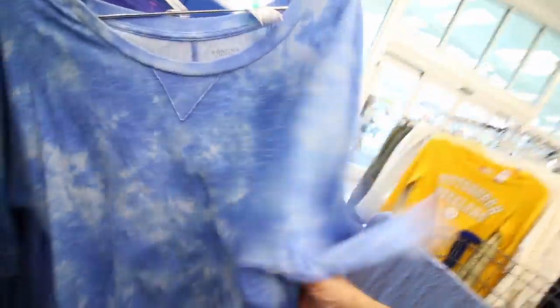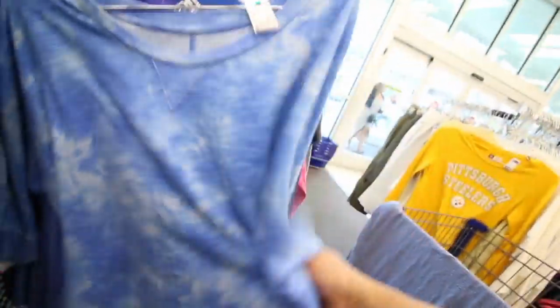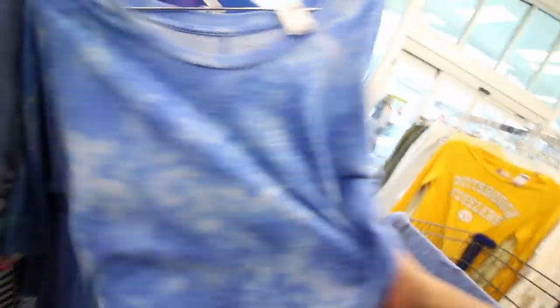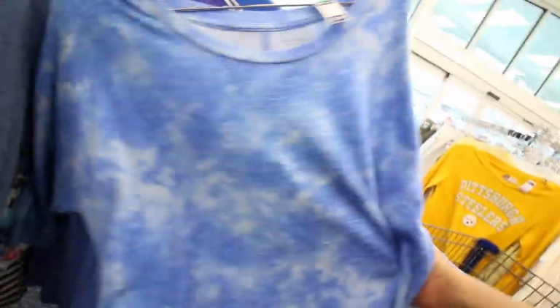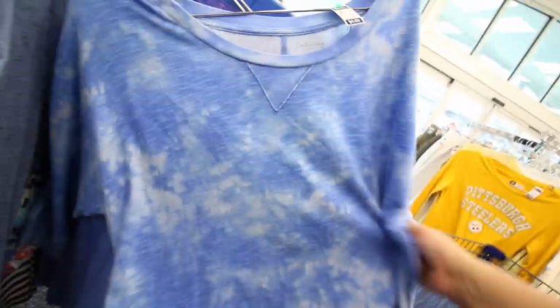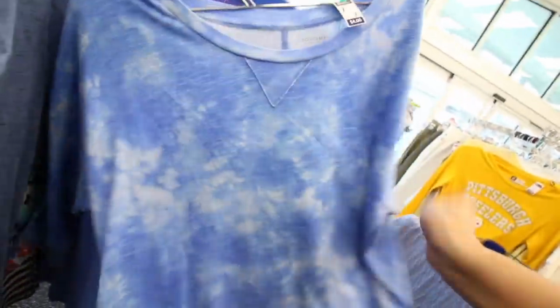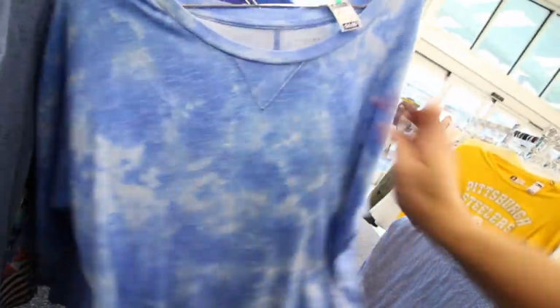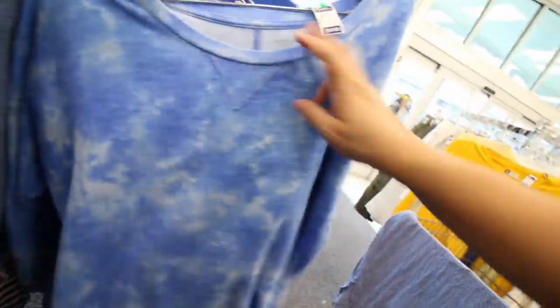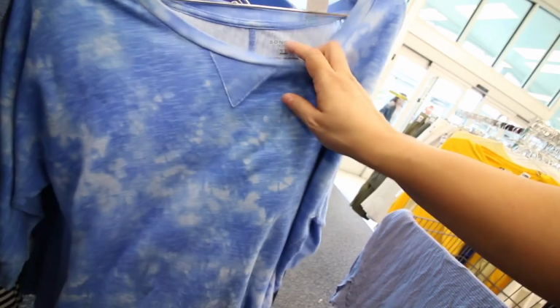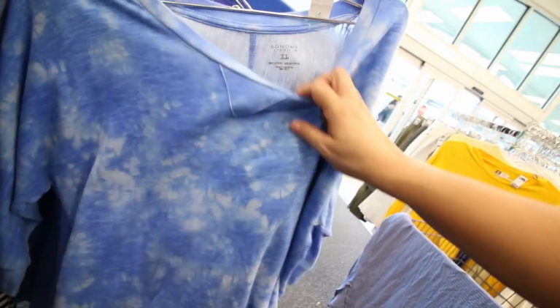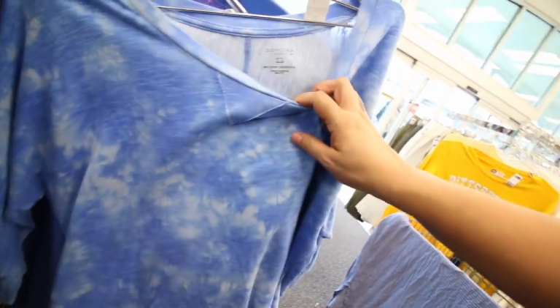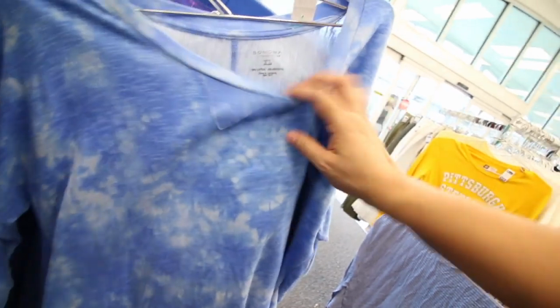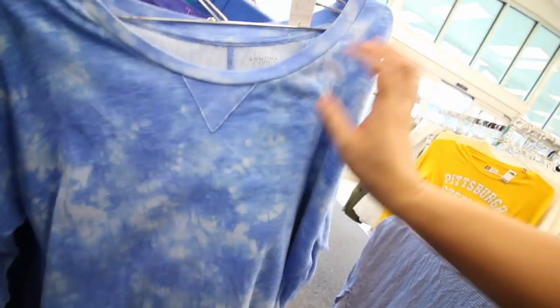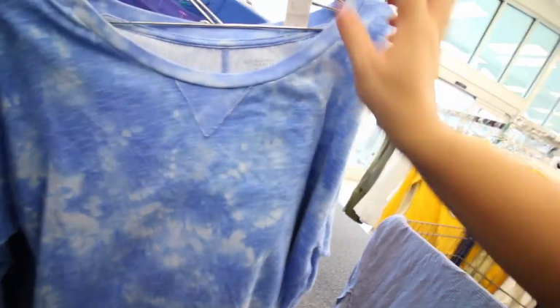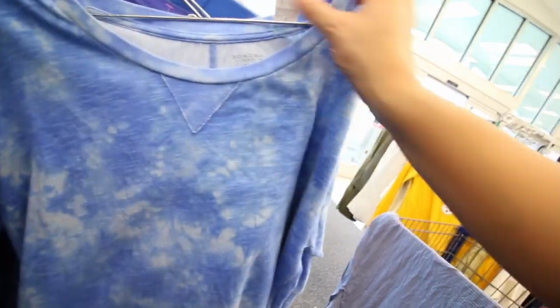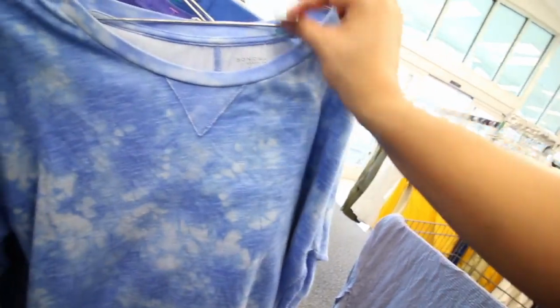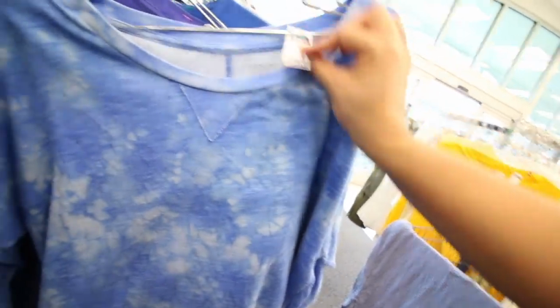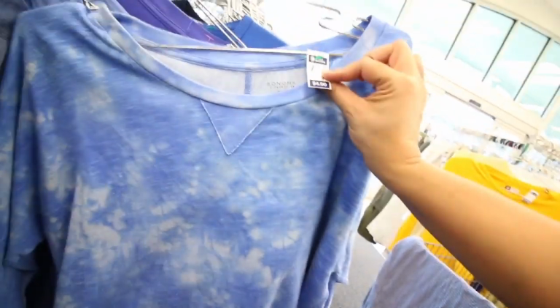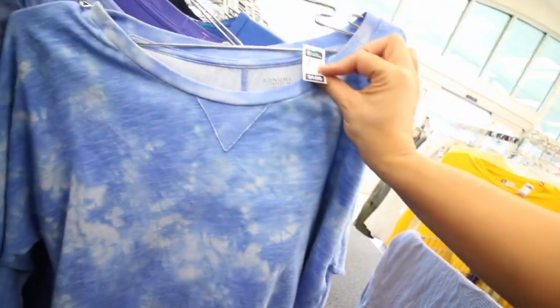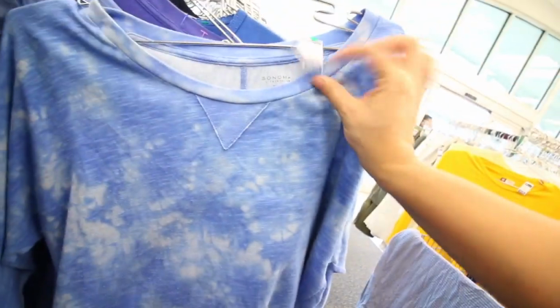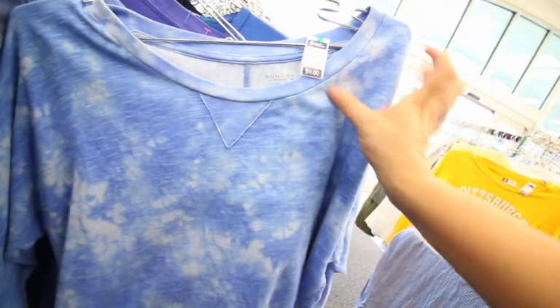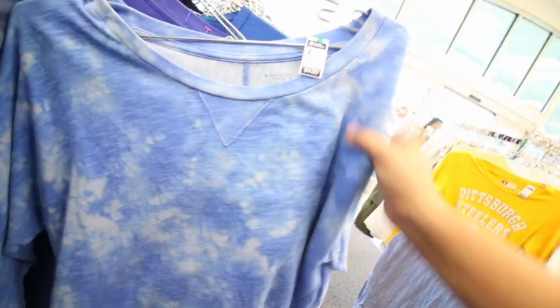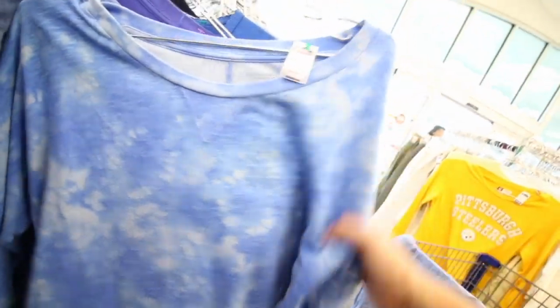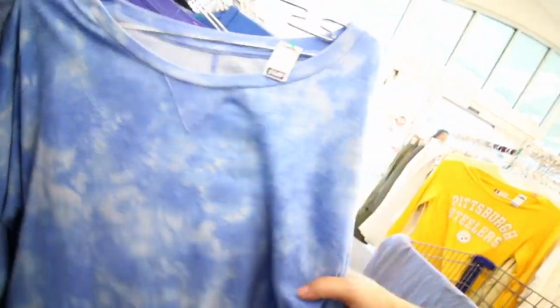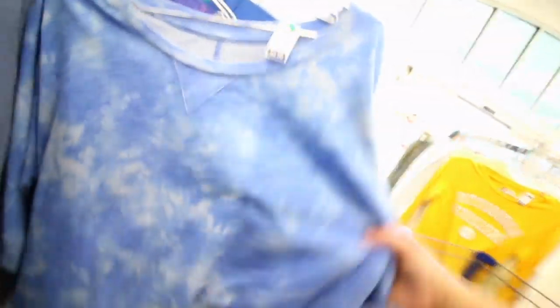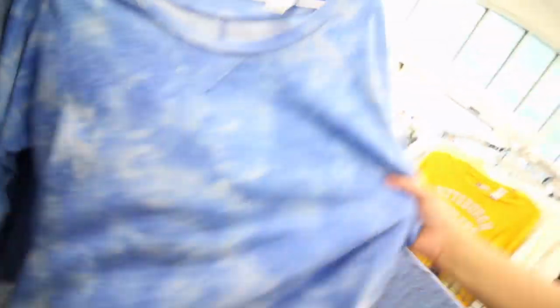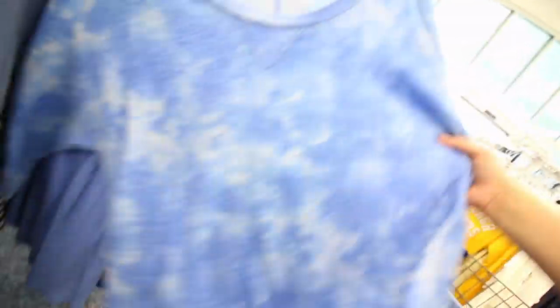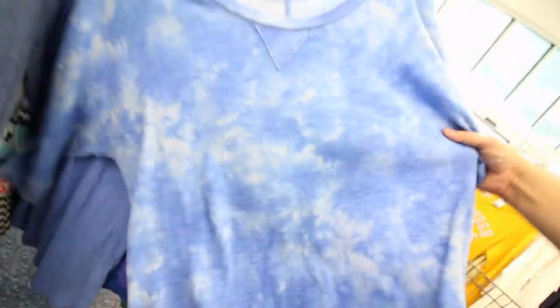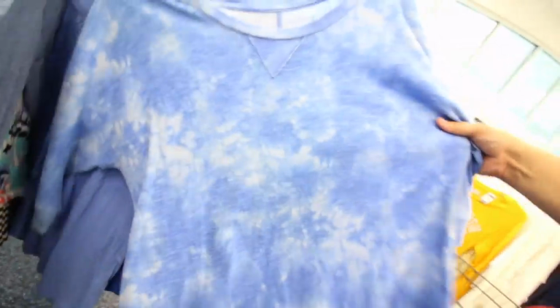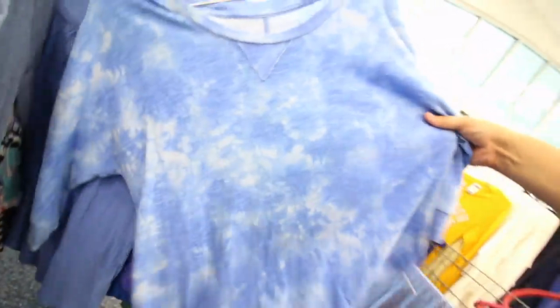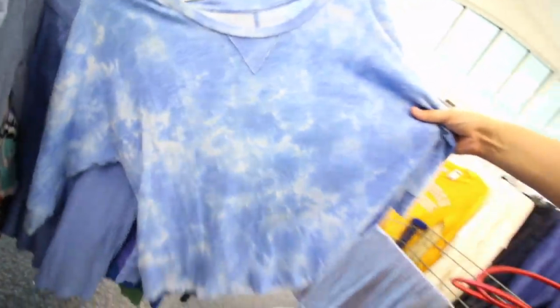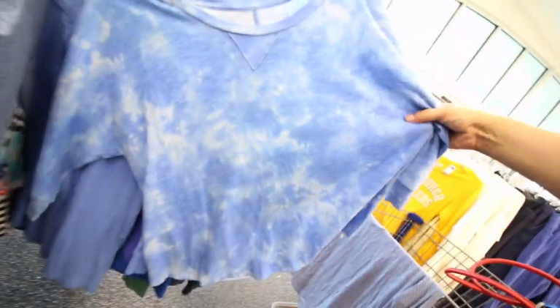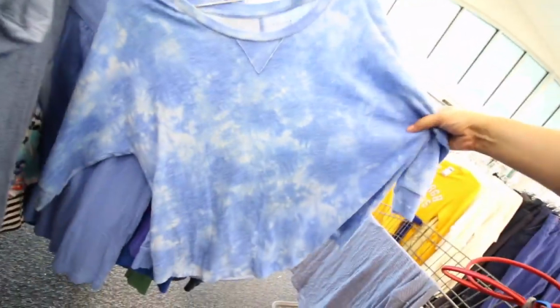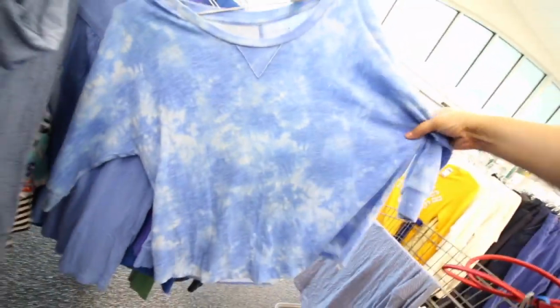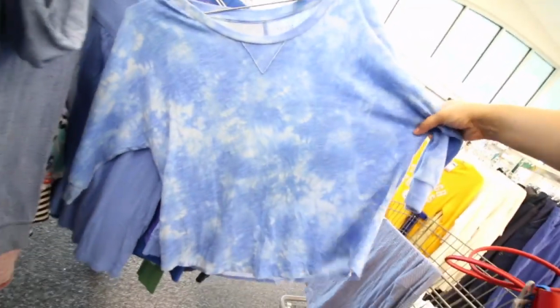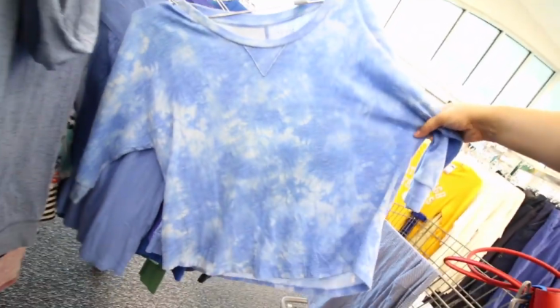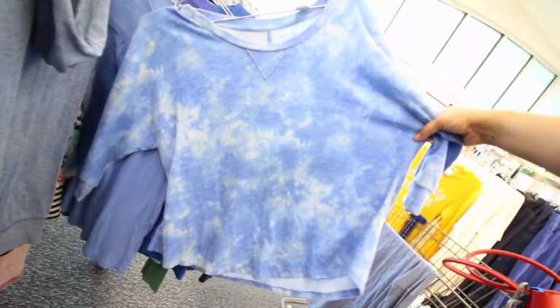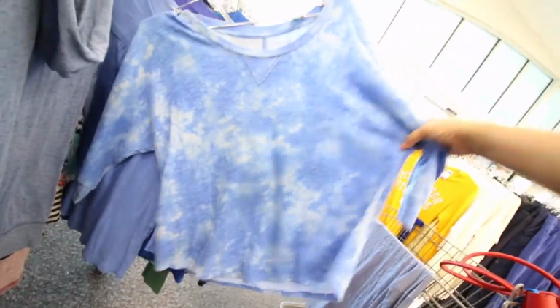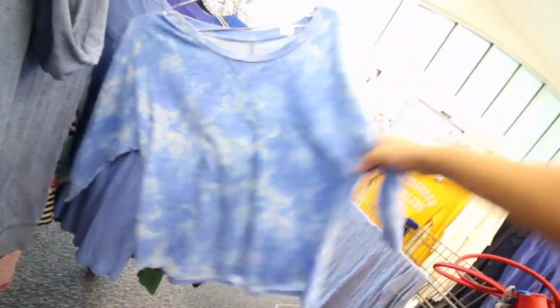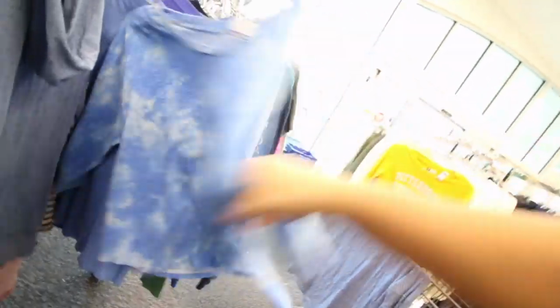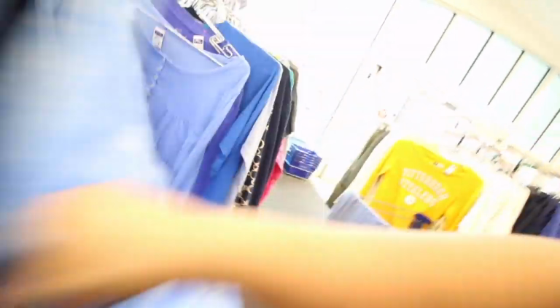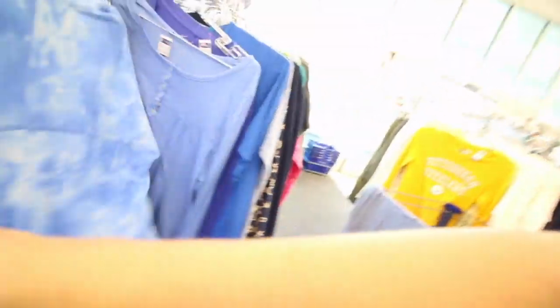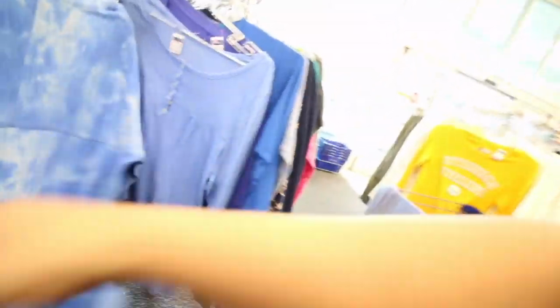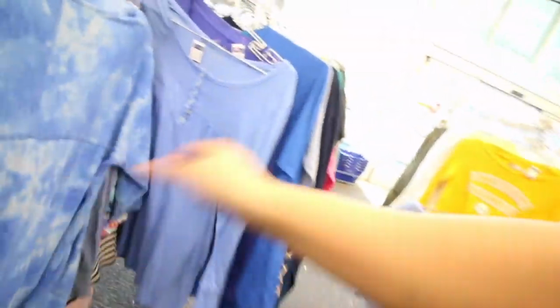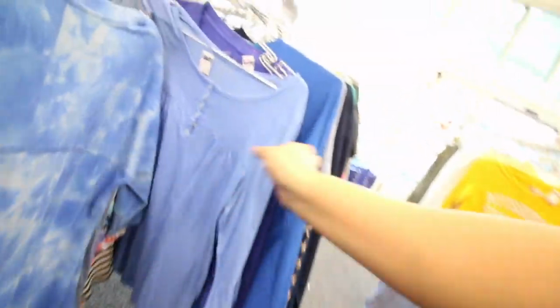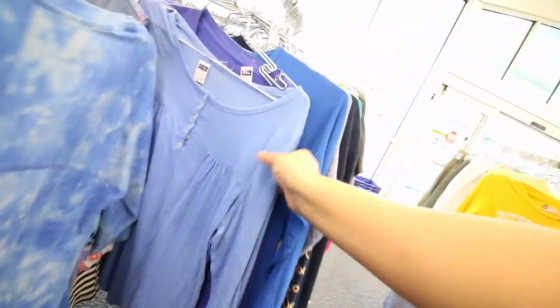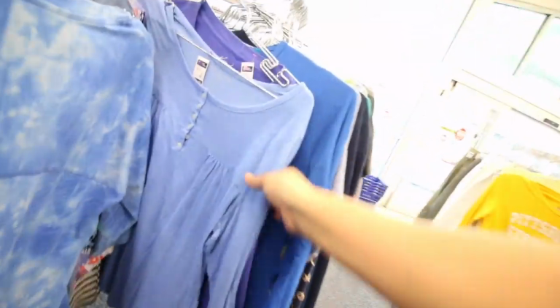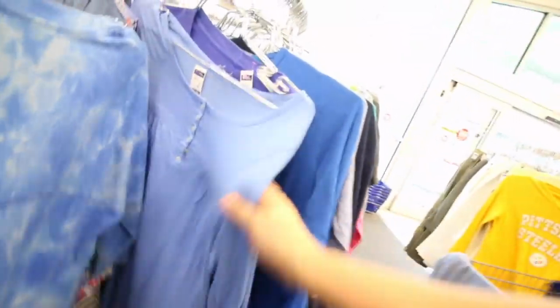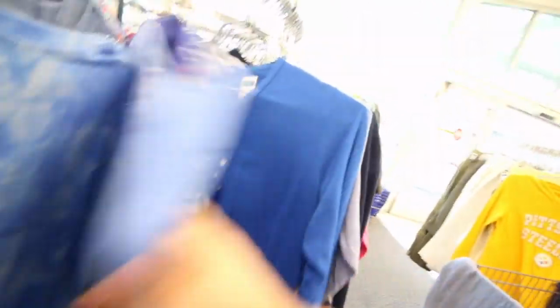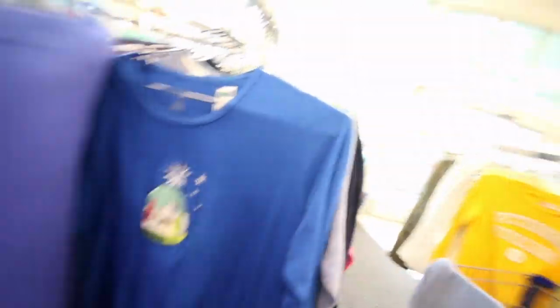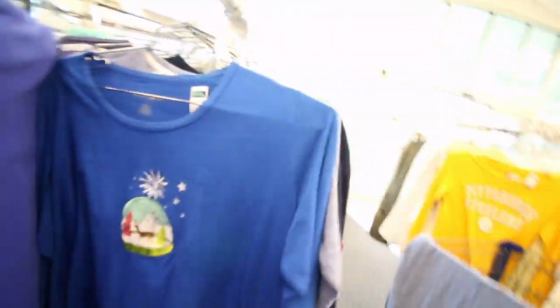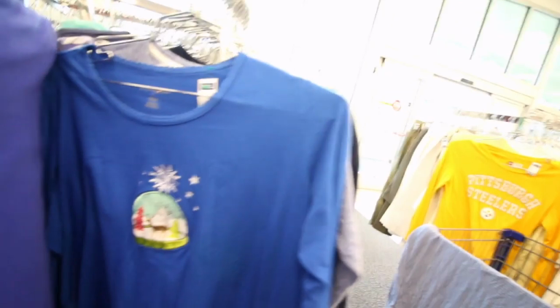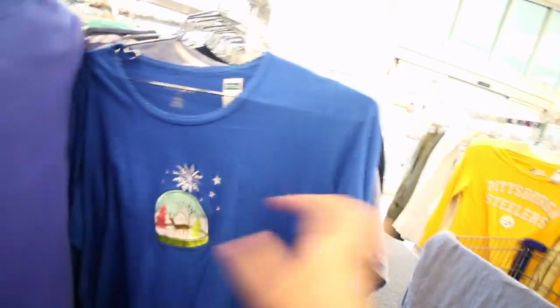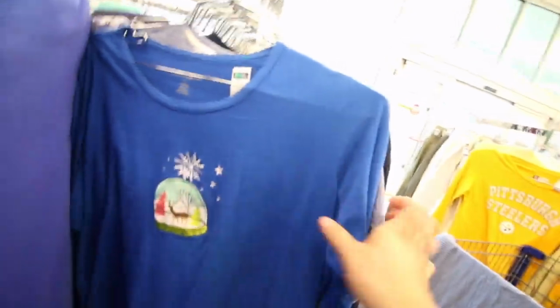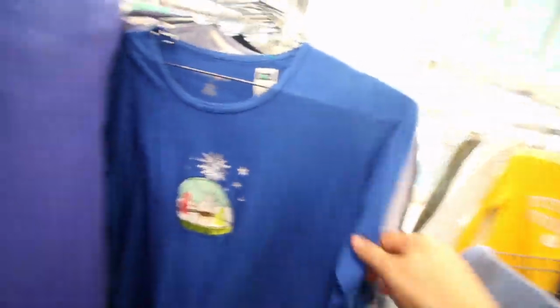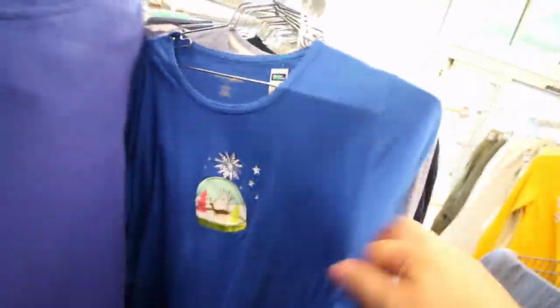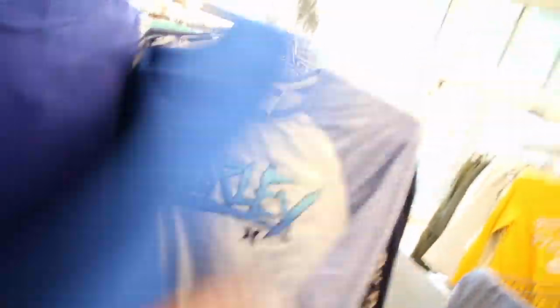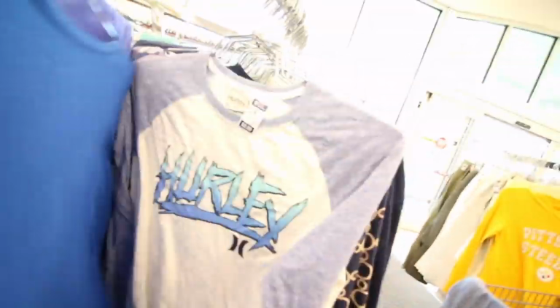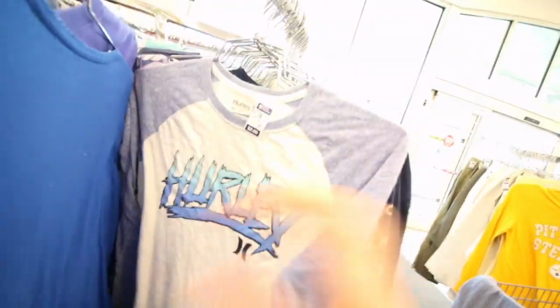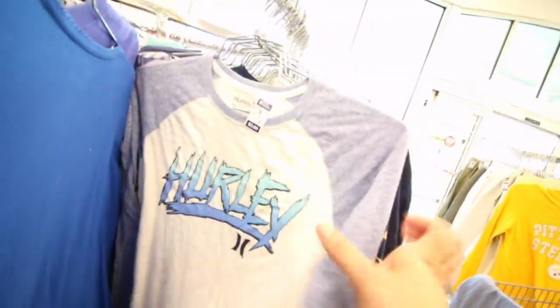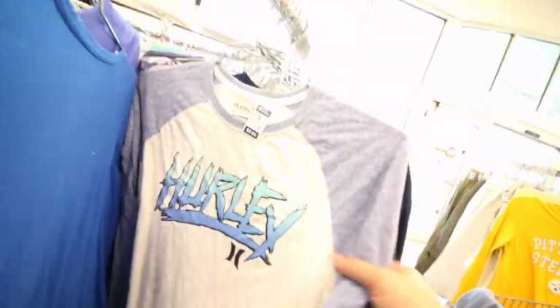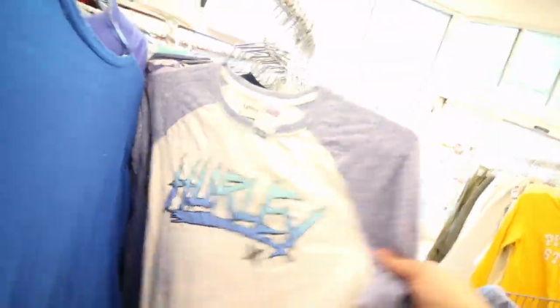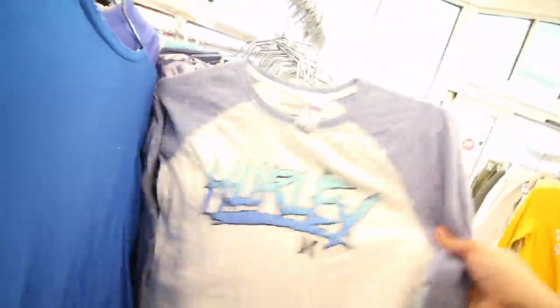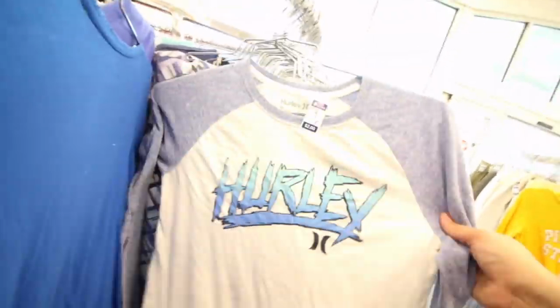This is actually really cute. It's $4. I don't know — I don't really like it though. Like, who am I kidding? I won't wear it.